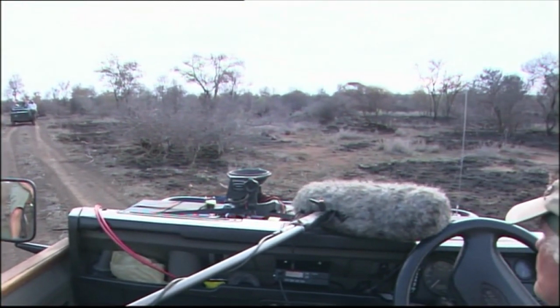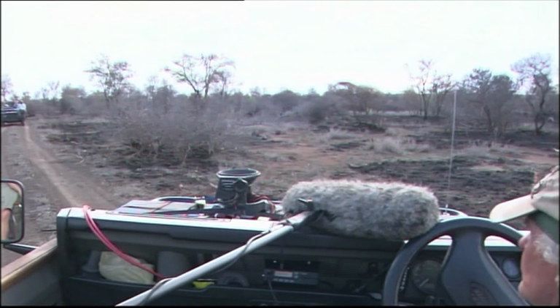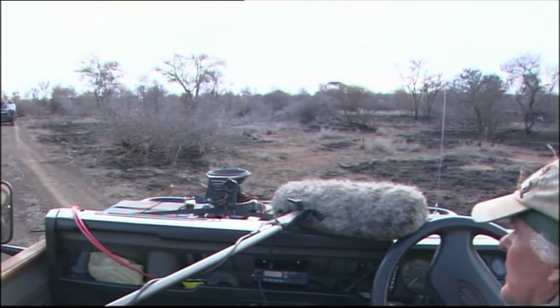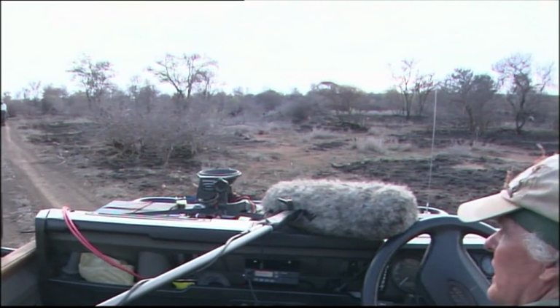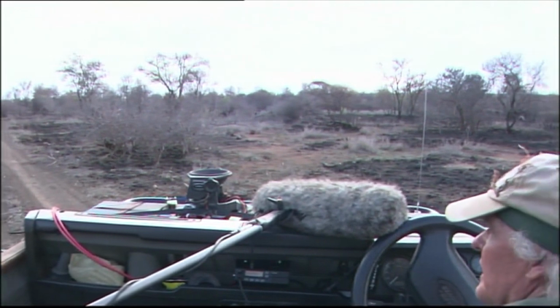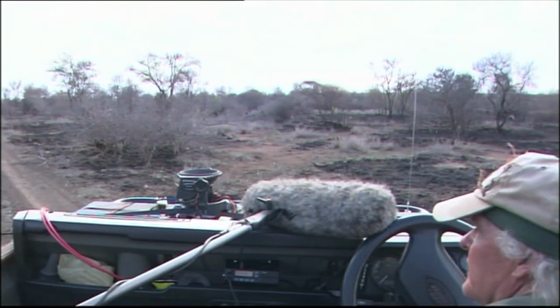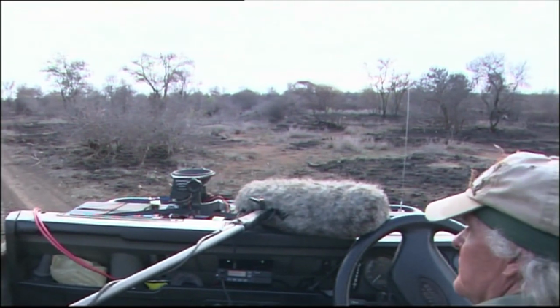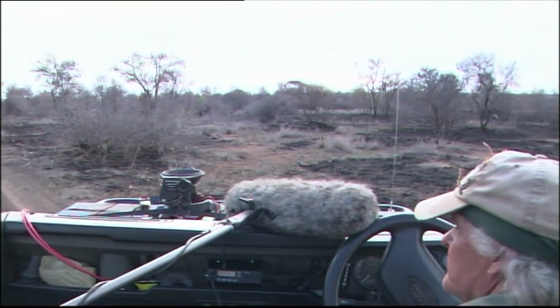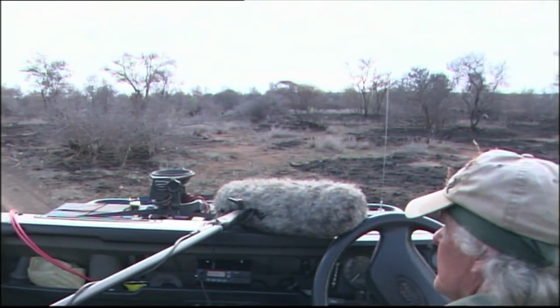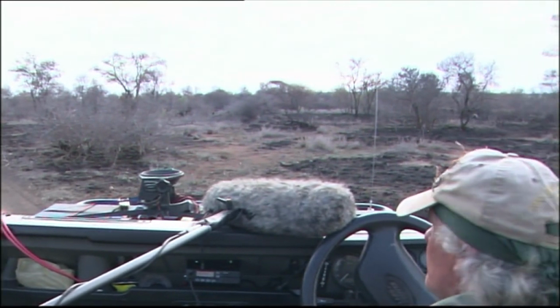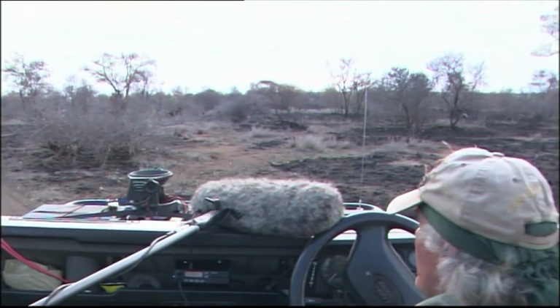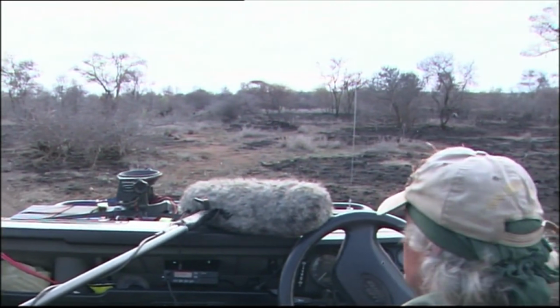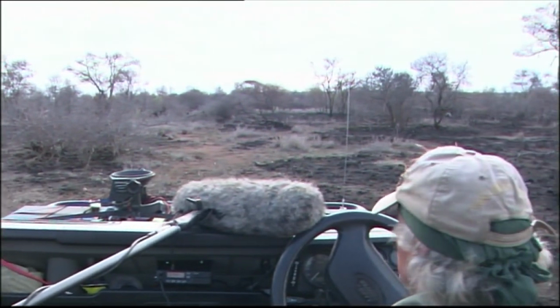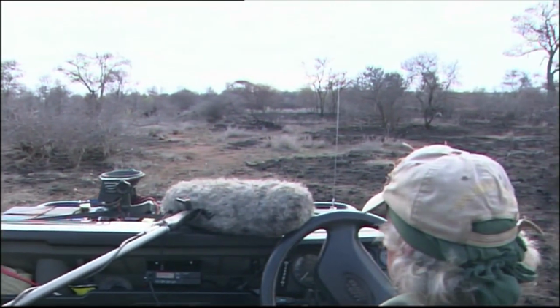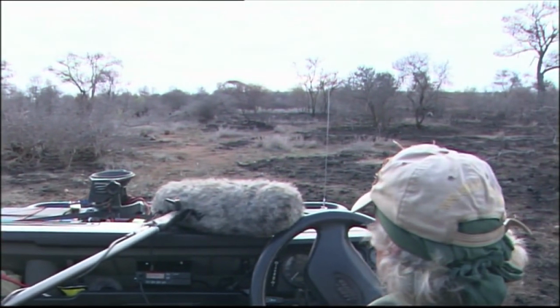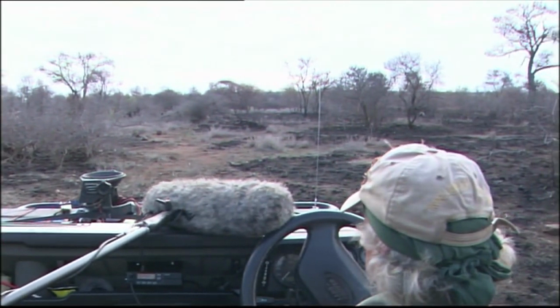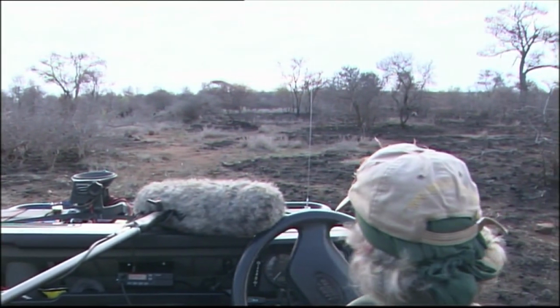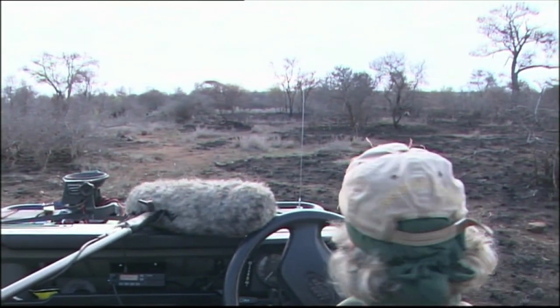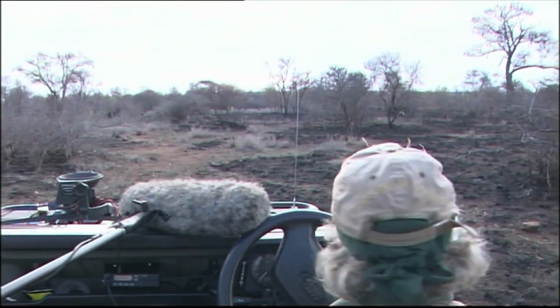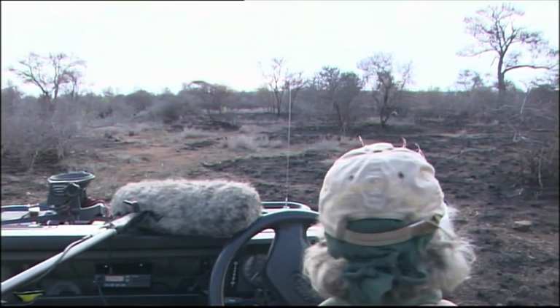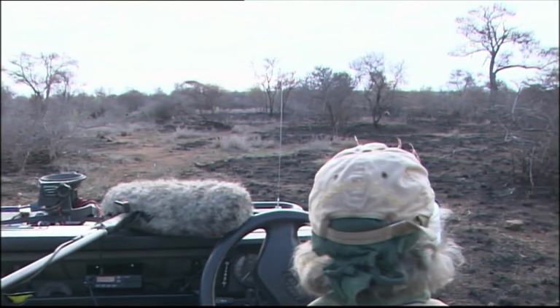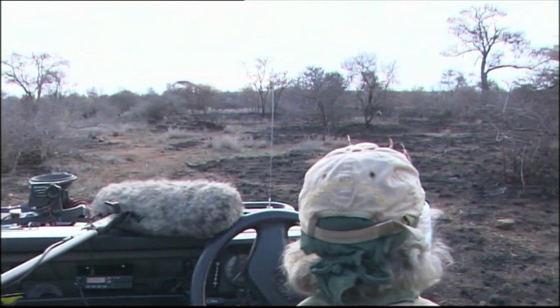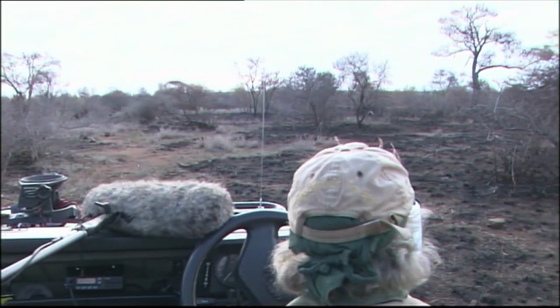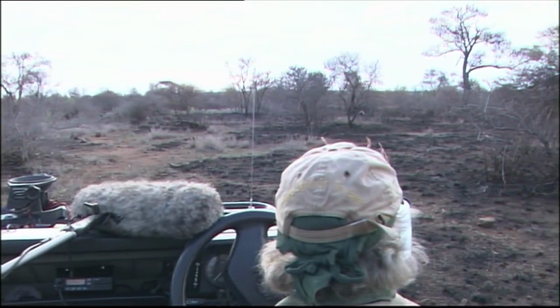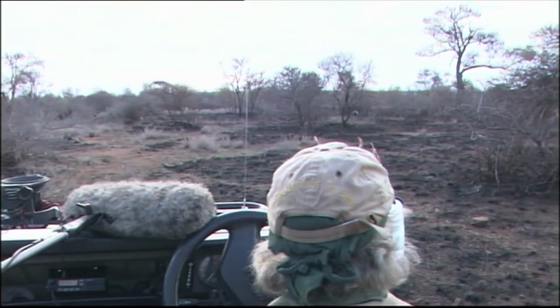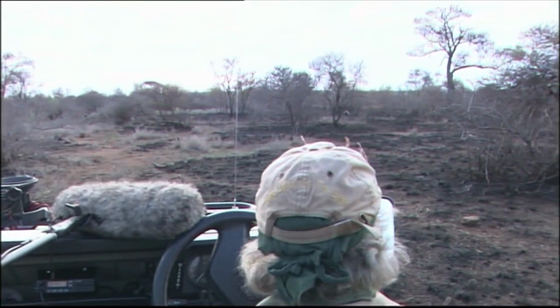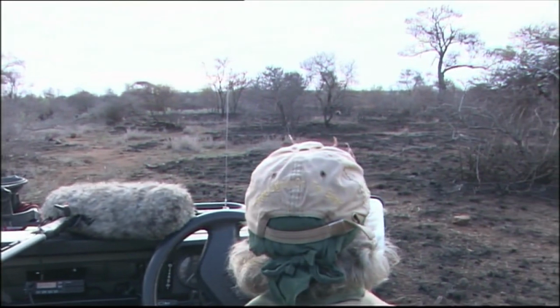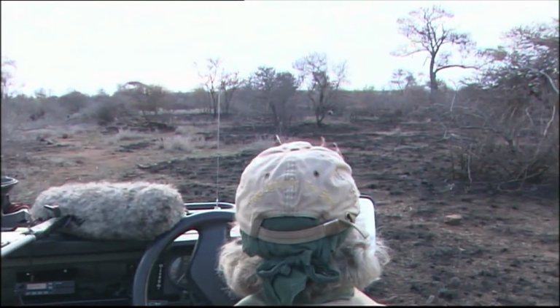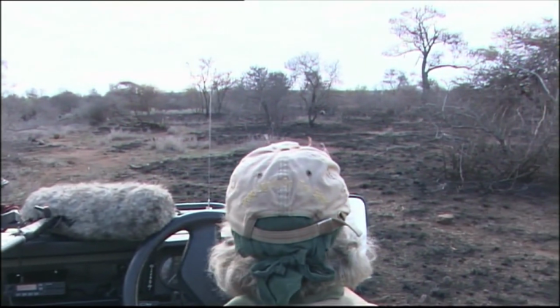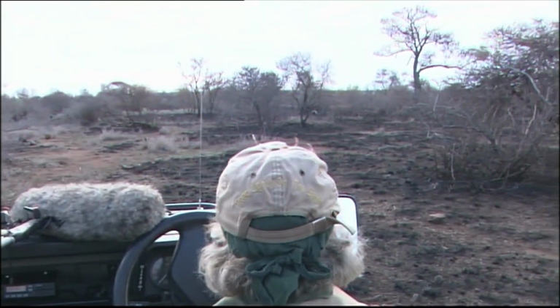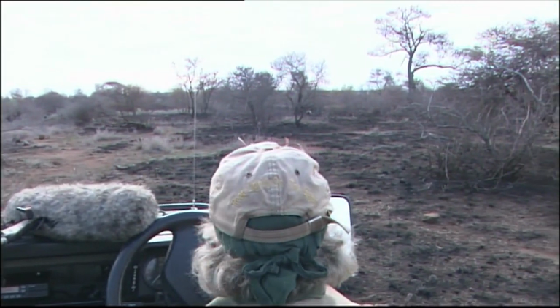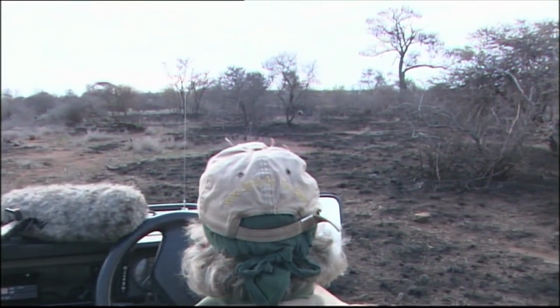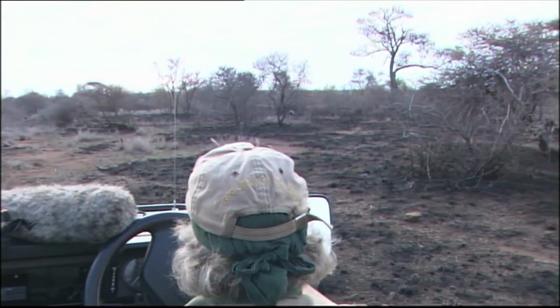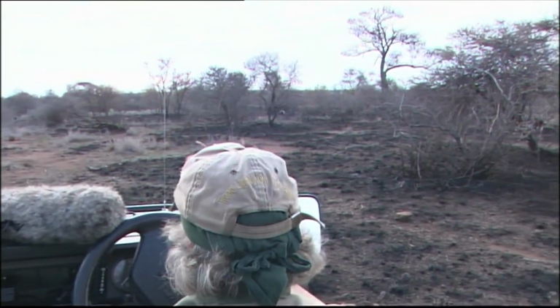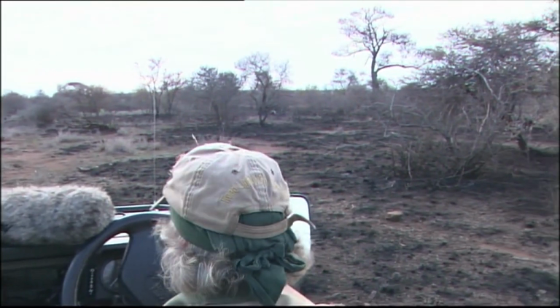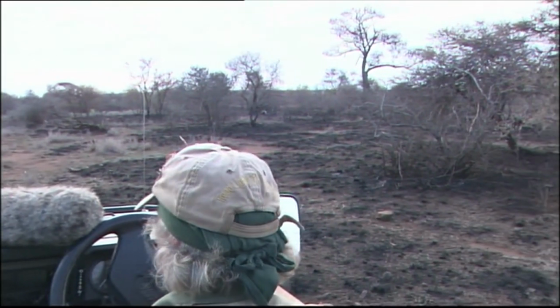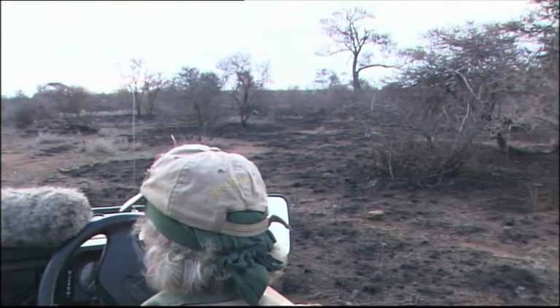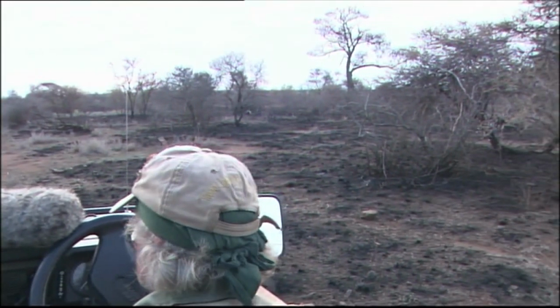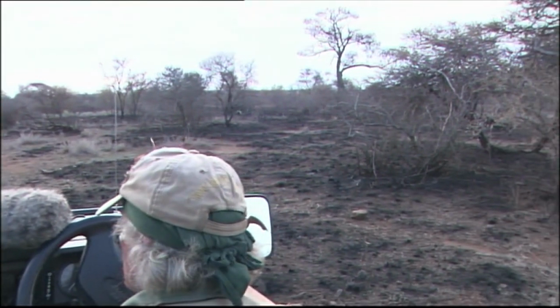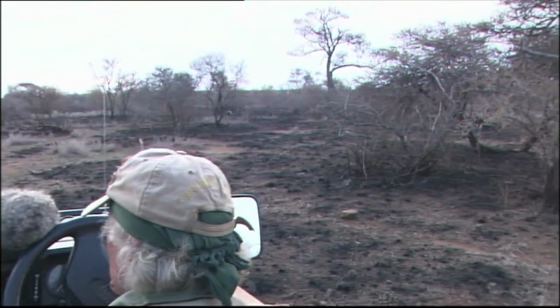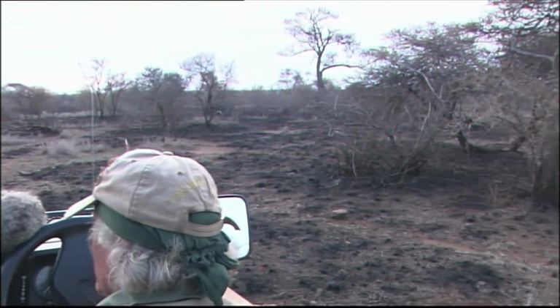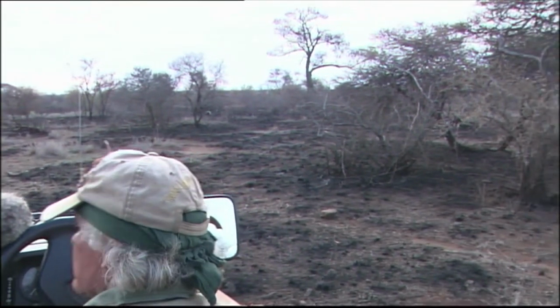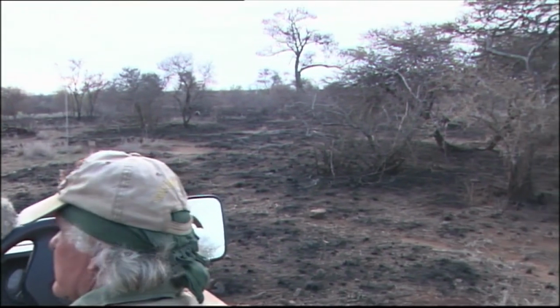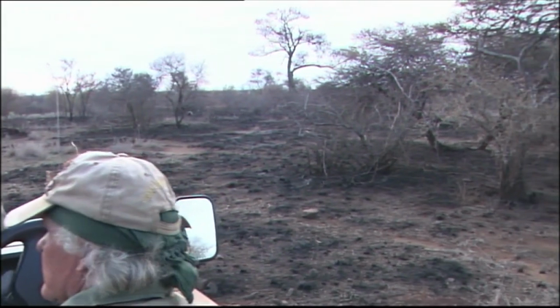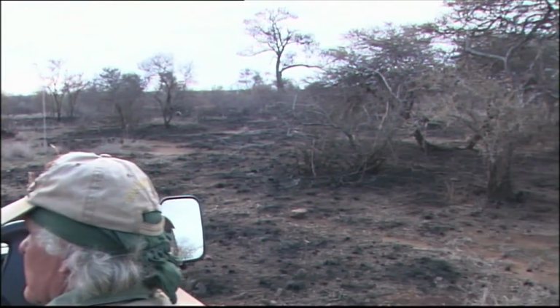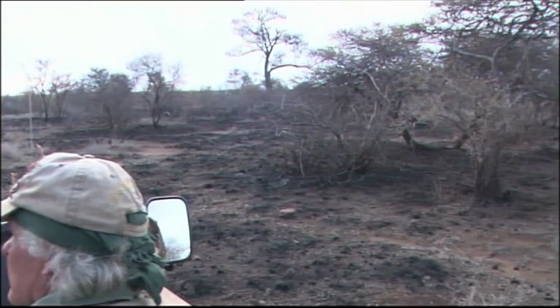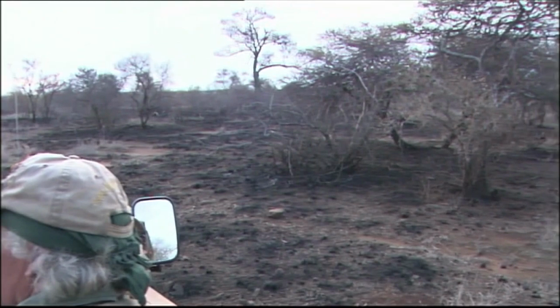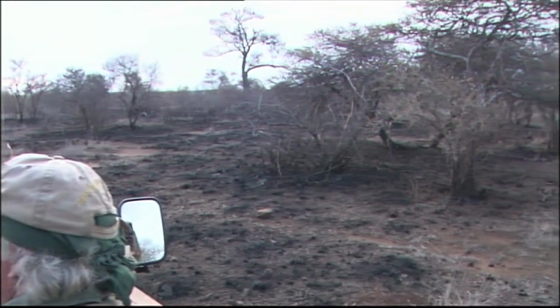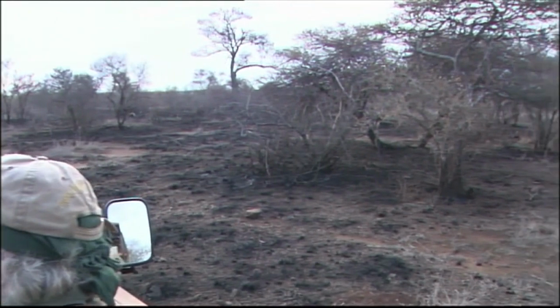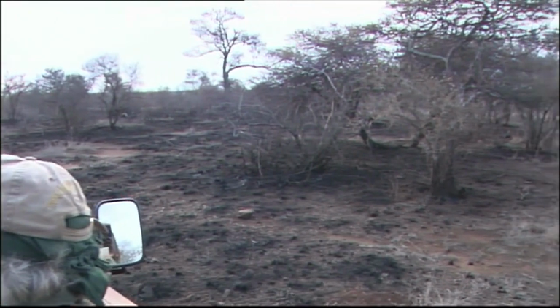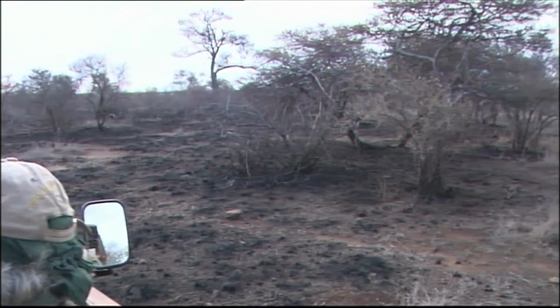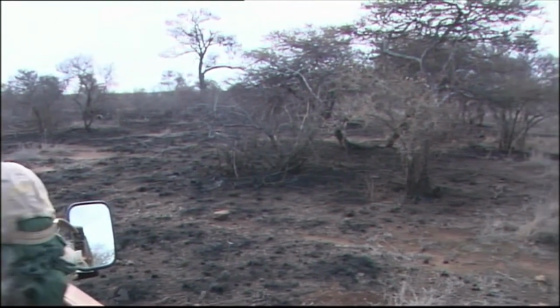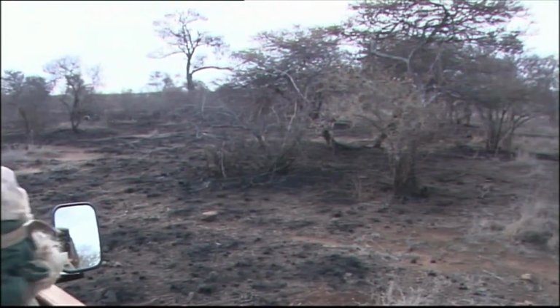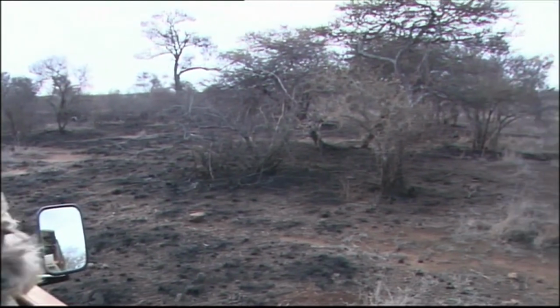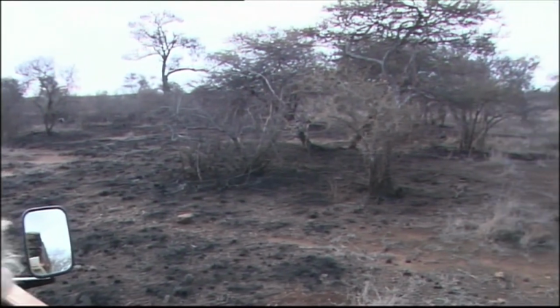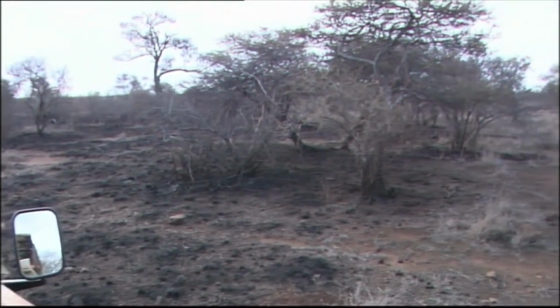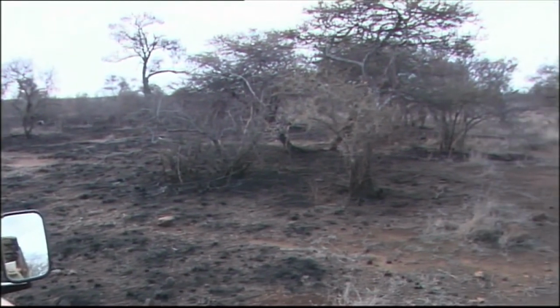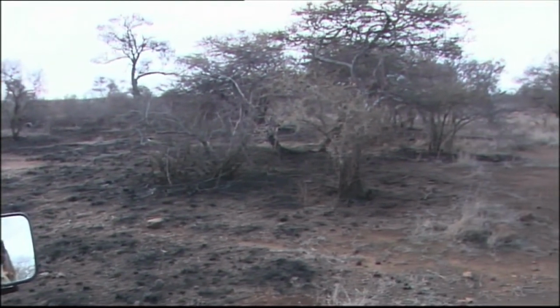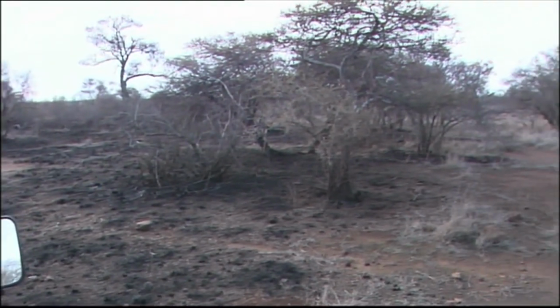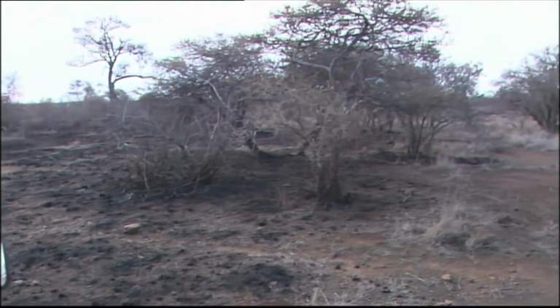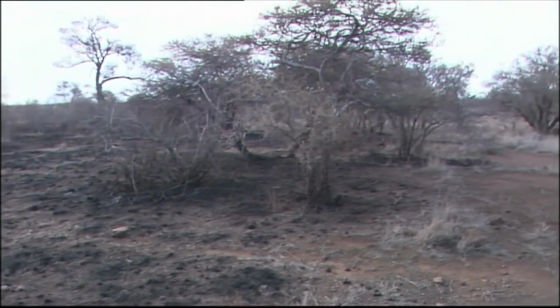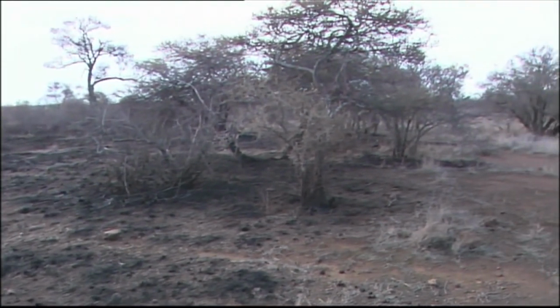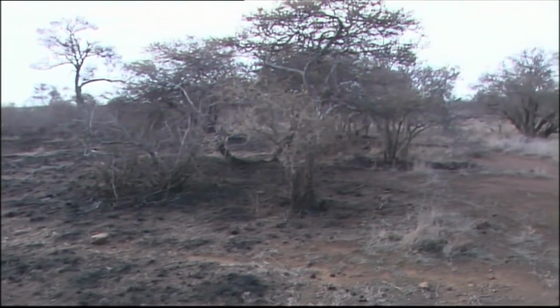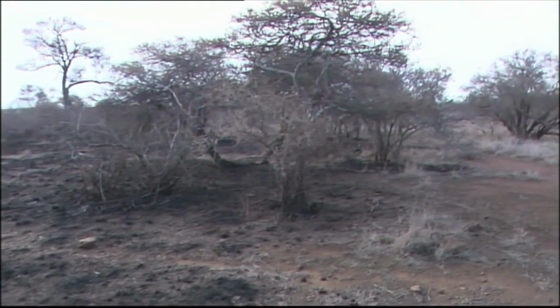Truly exhilarating to be so close but so relaxed as these elephants came past.